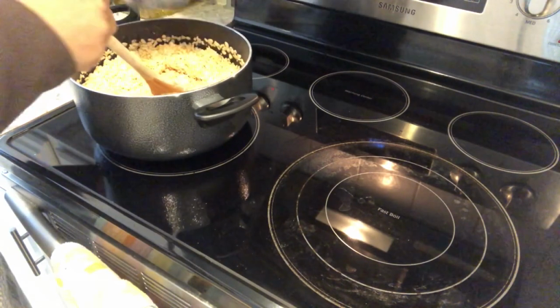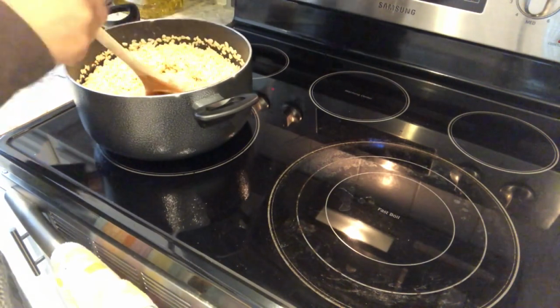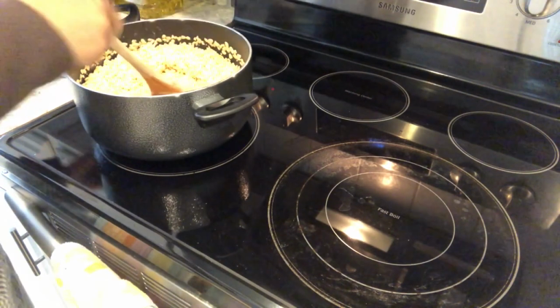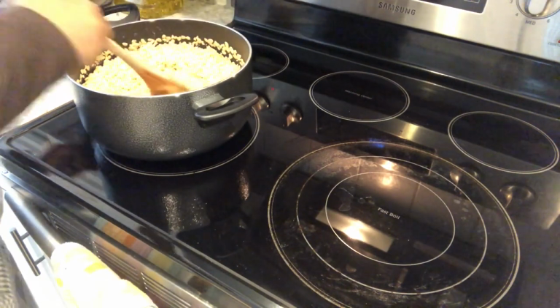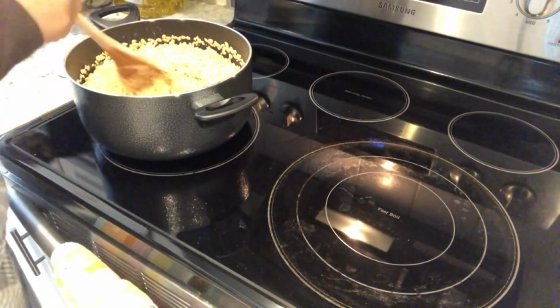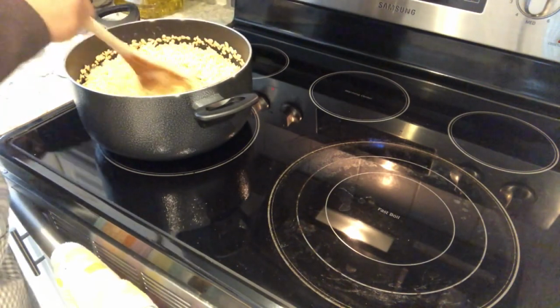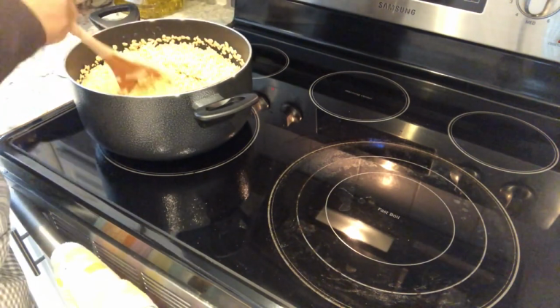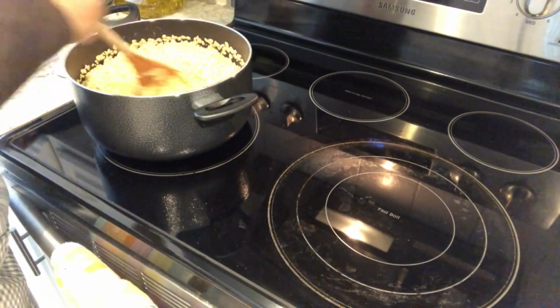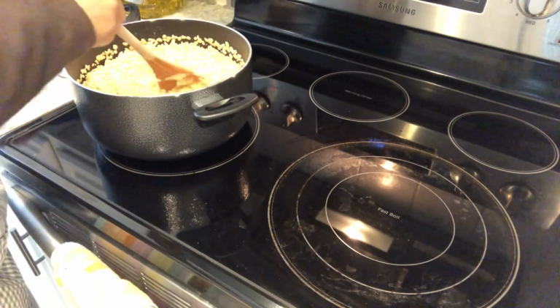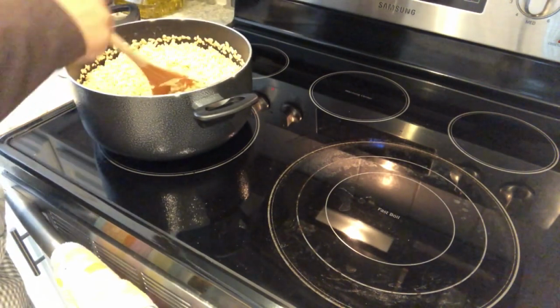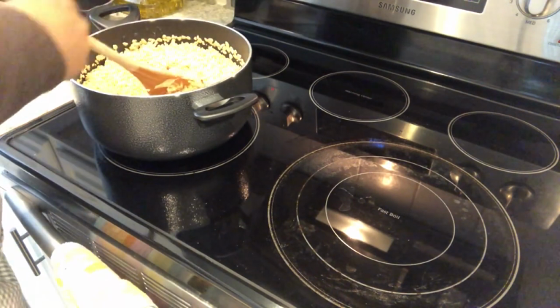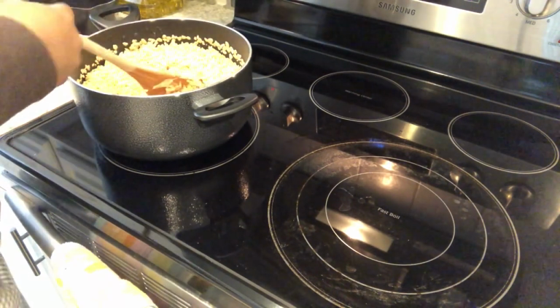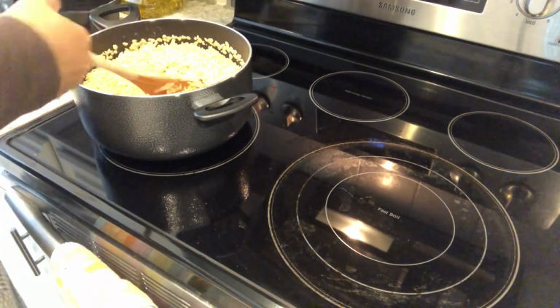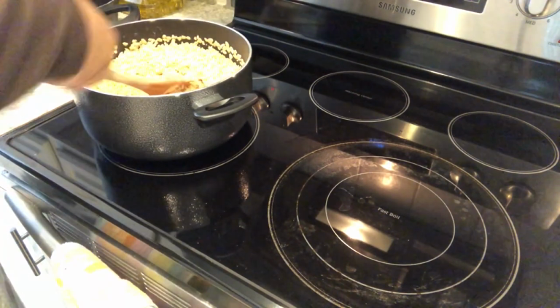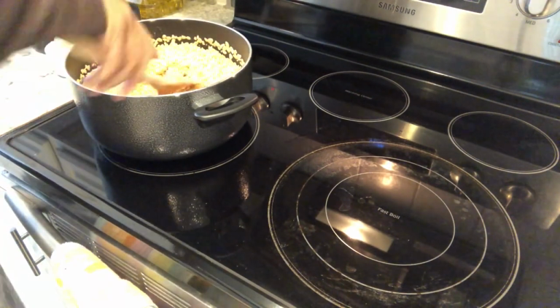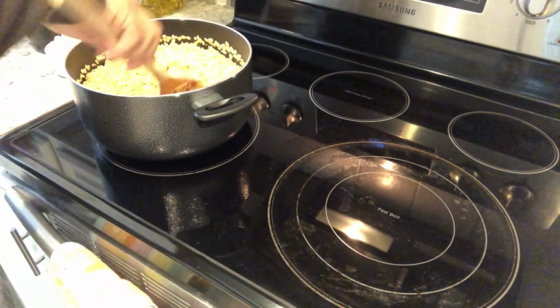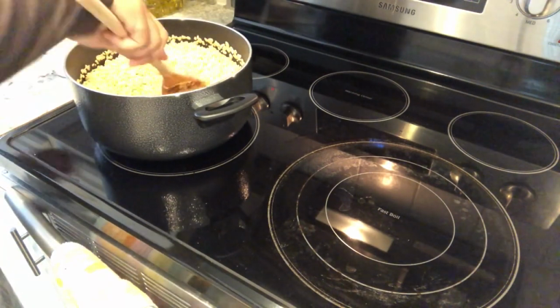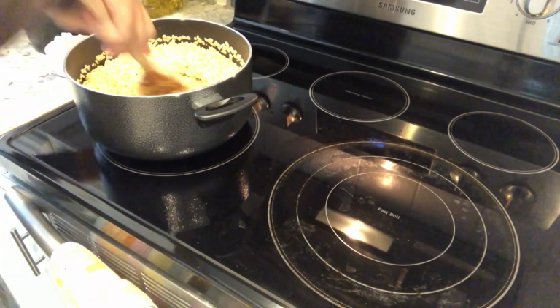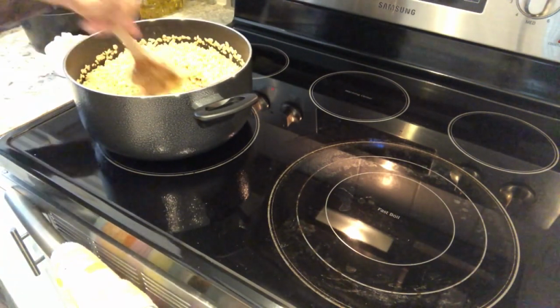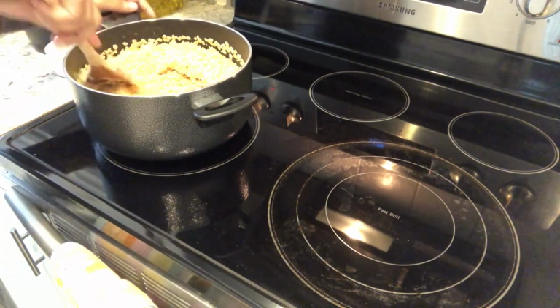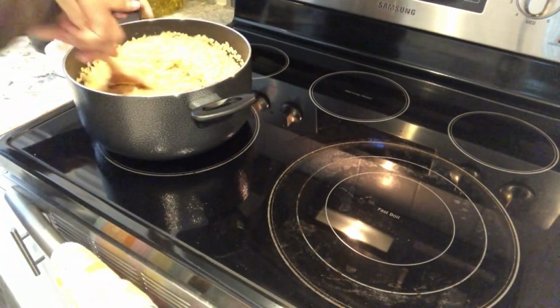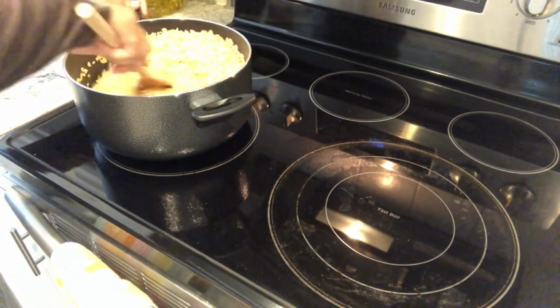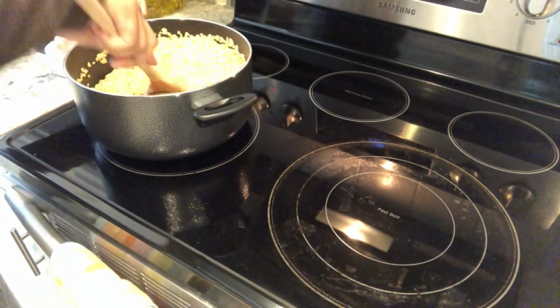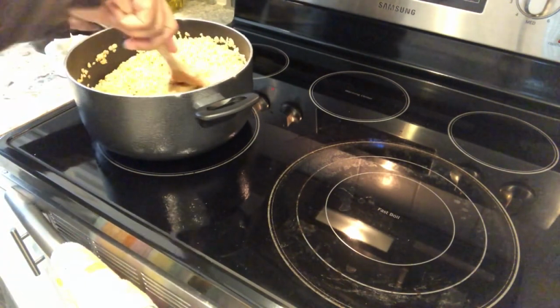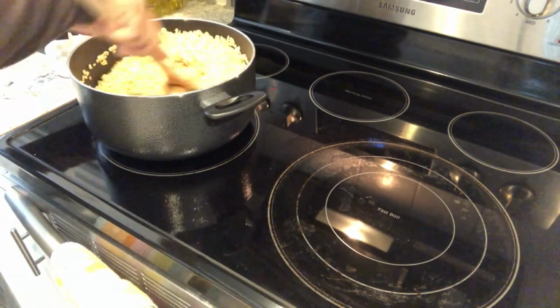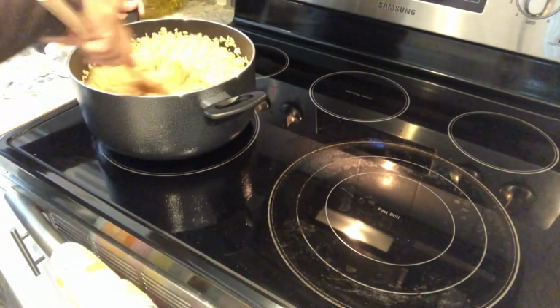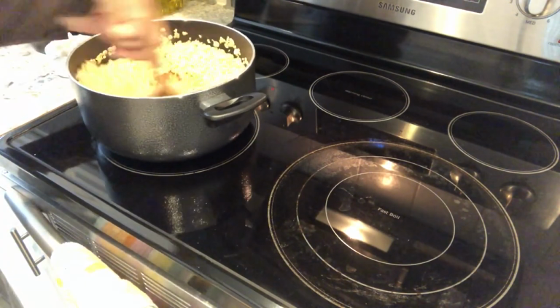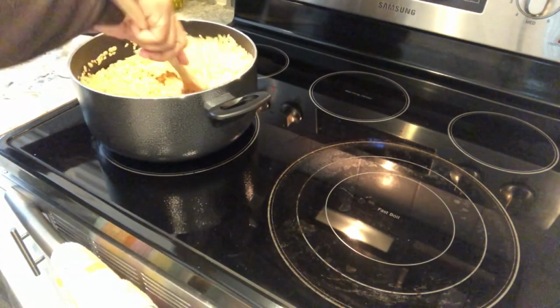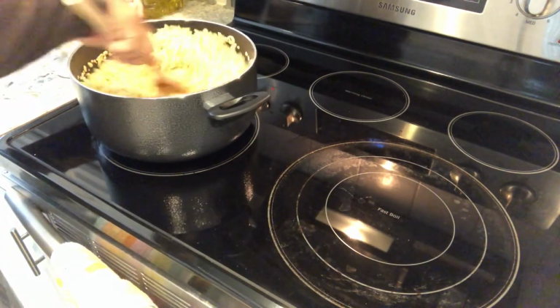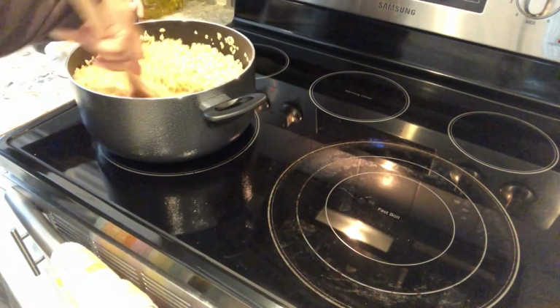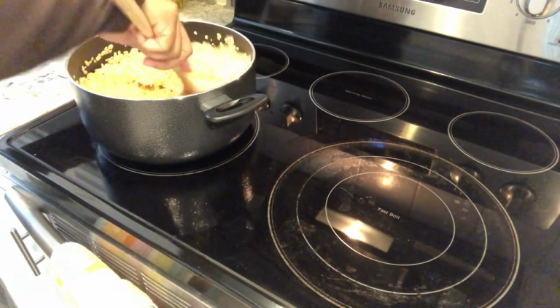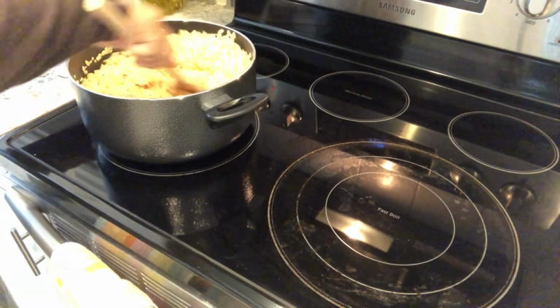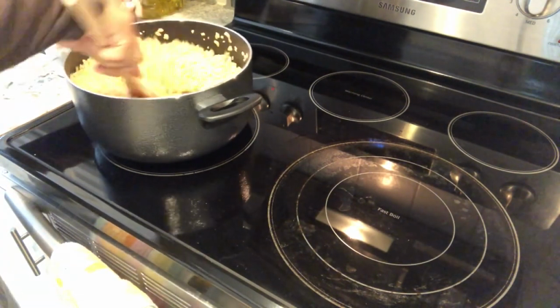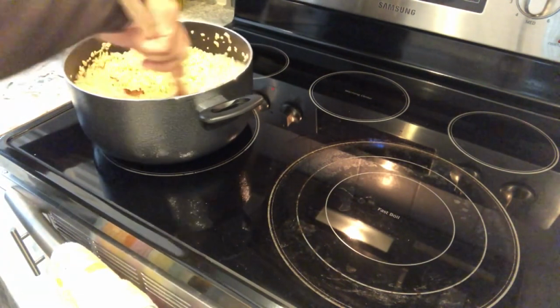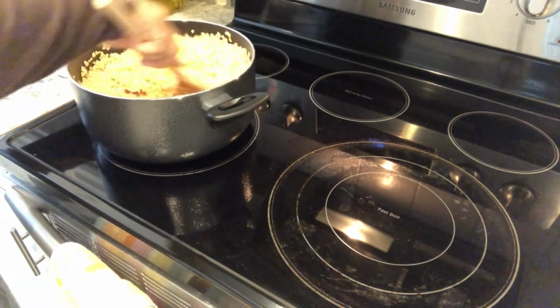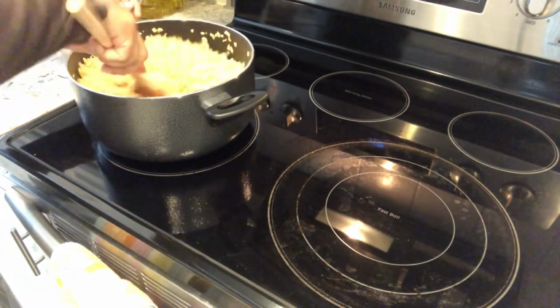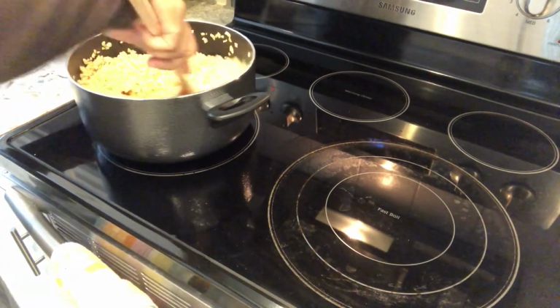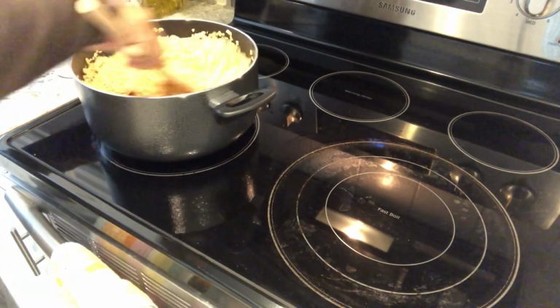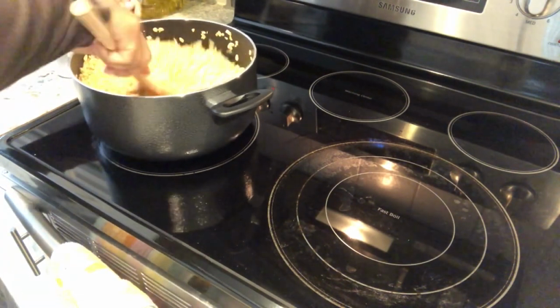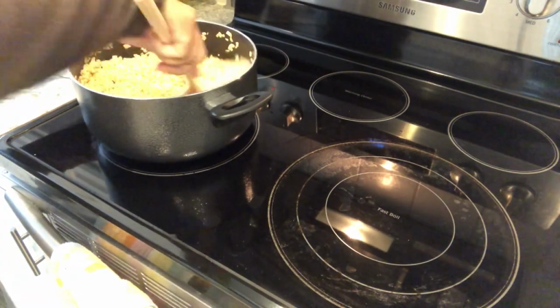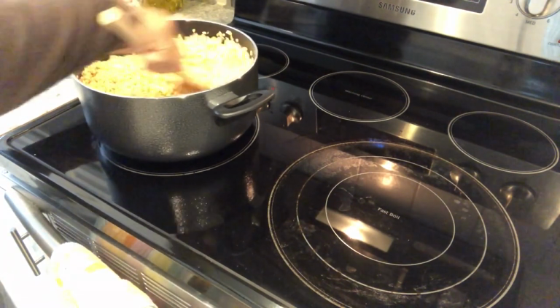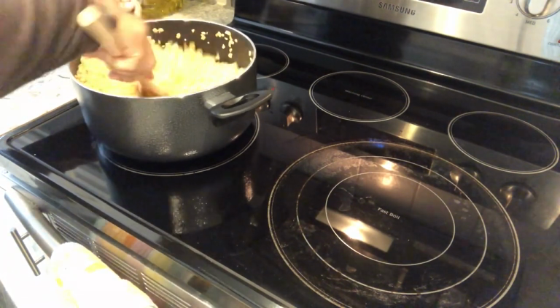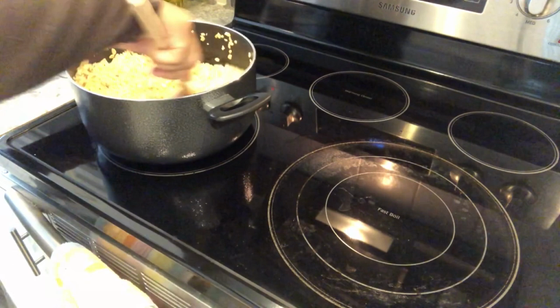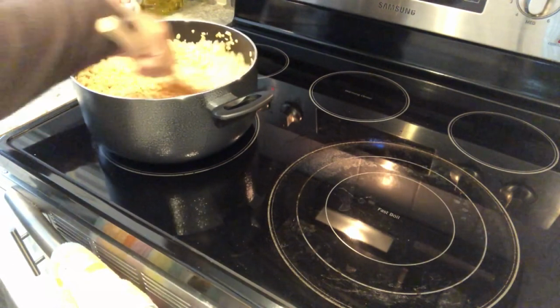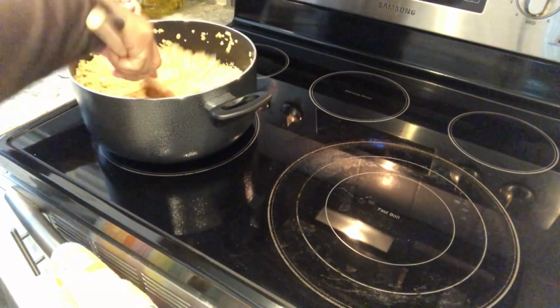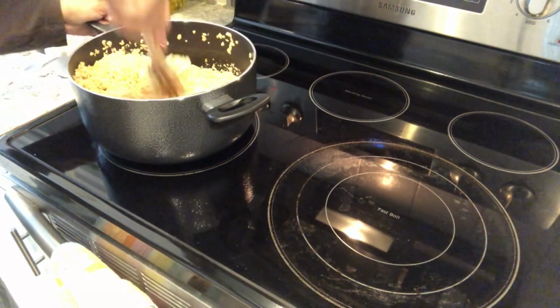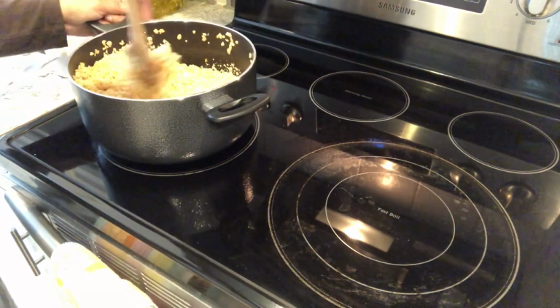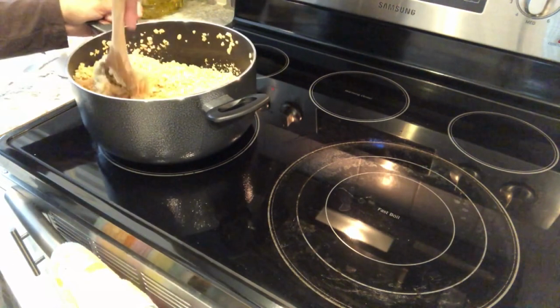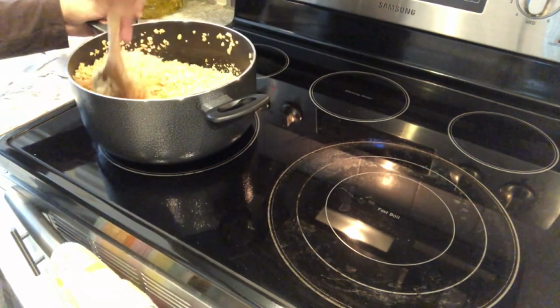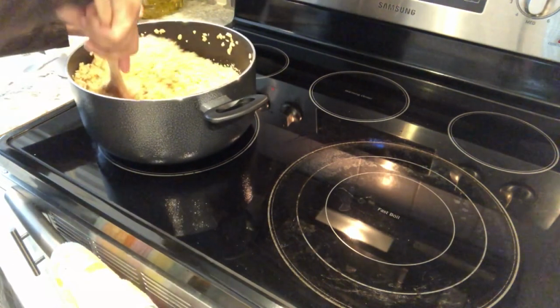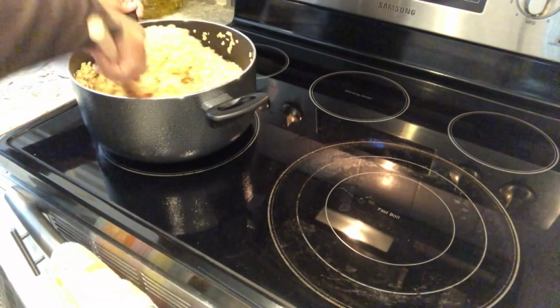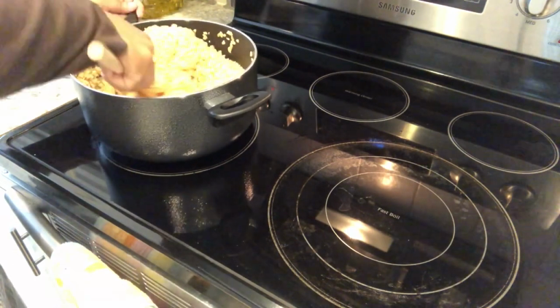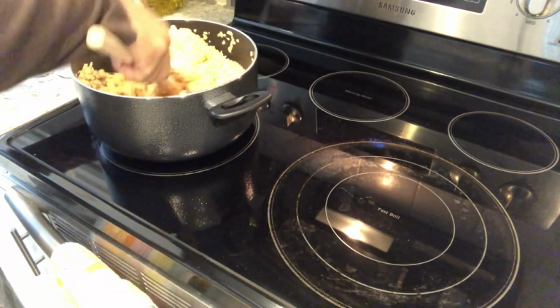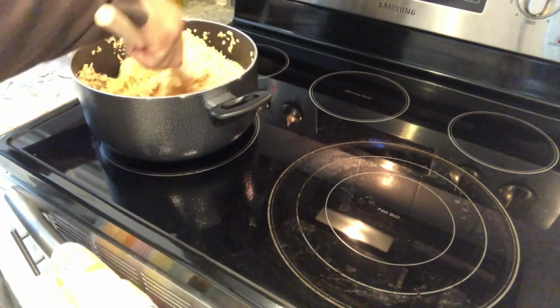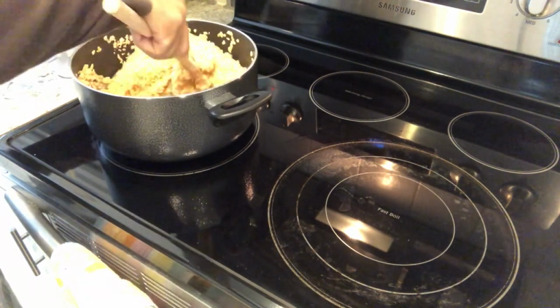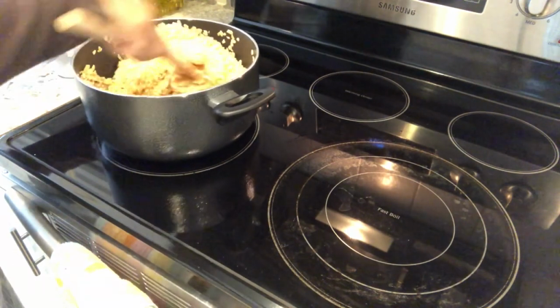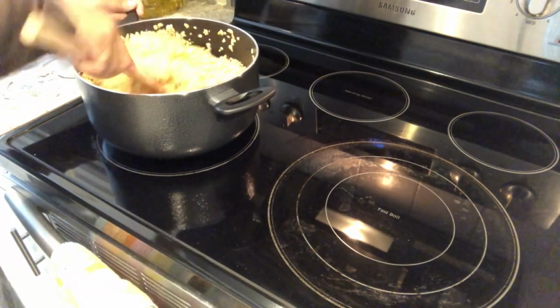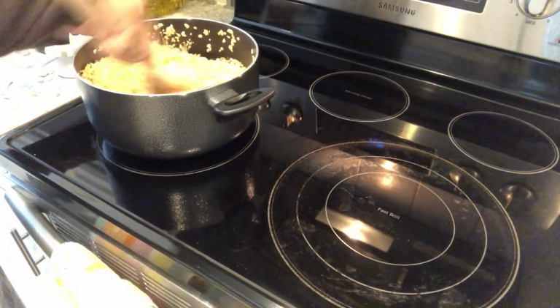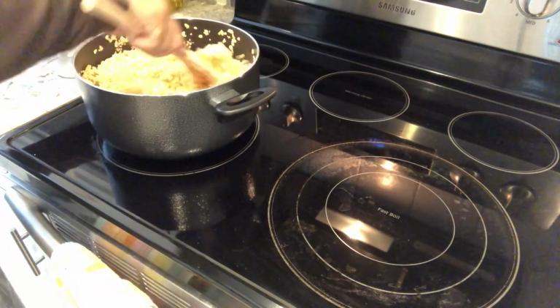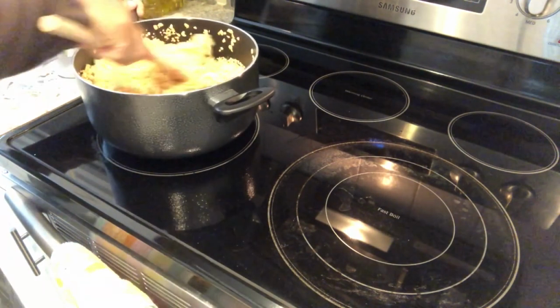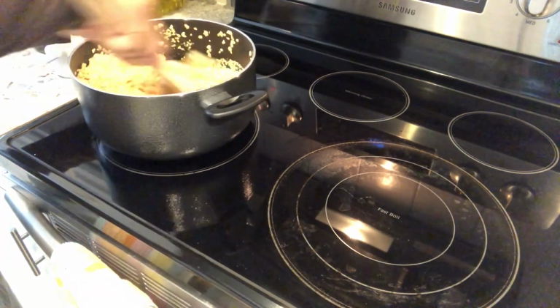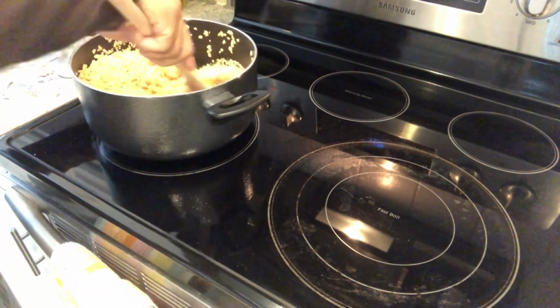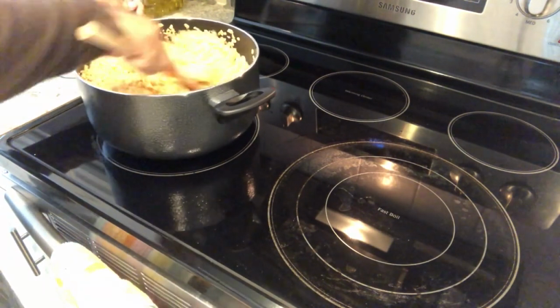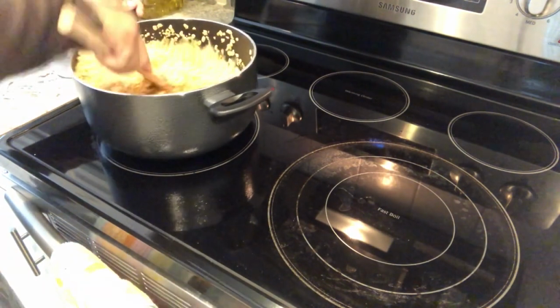I have all of my rice krispies in there and I'm just moving fast to get it all mixed up.